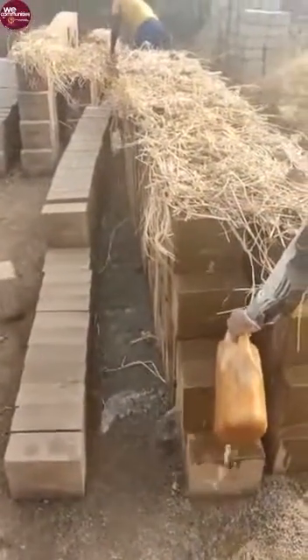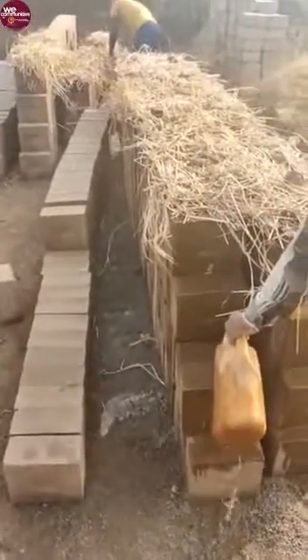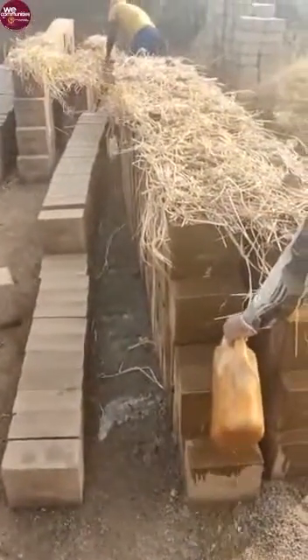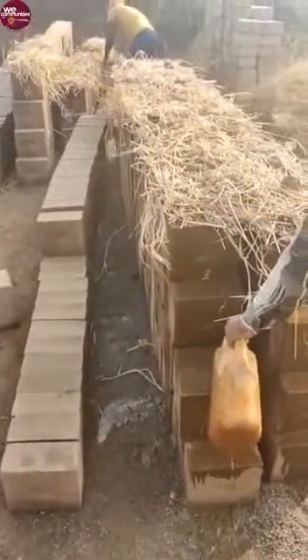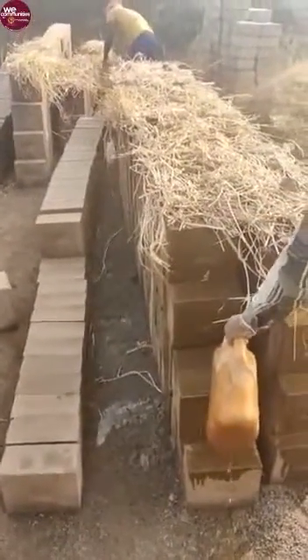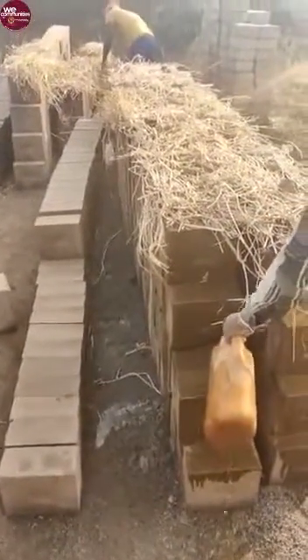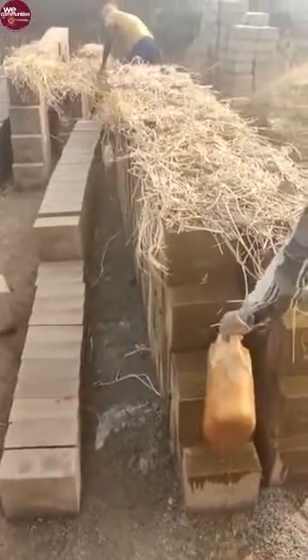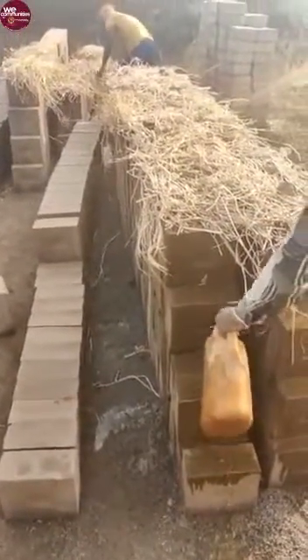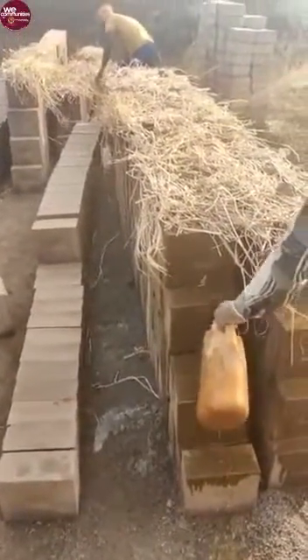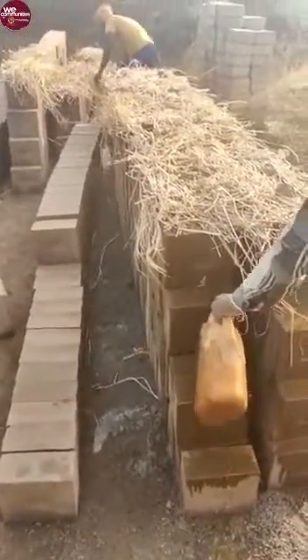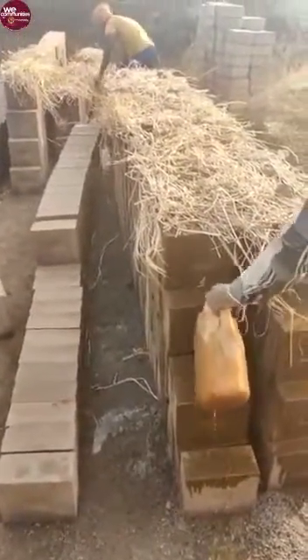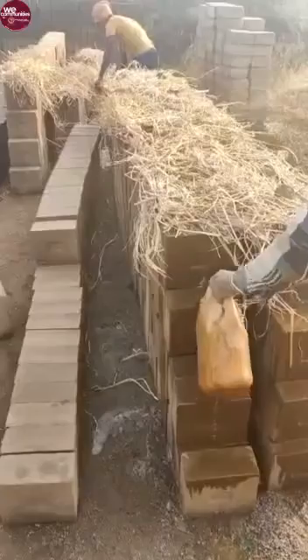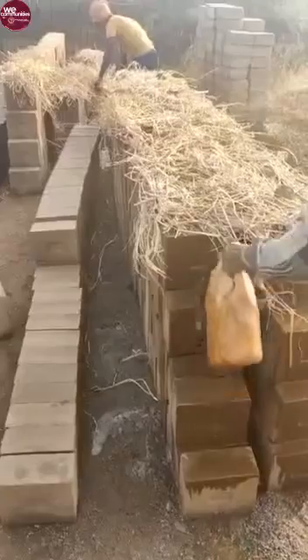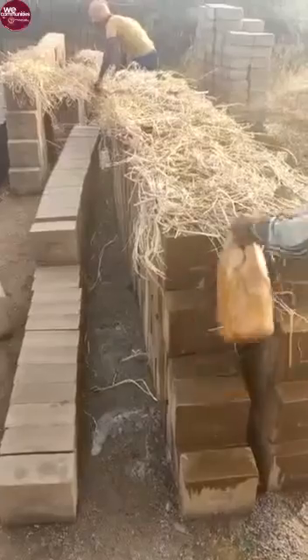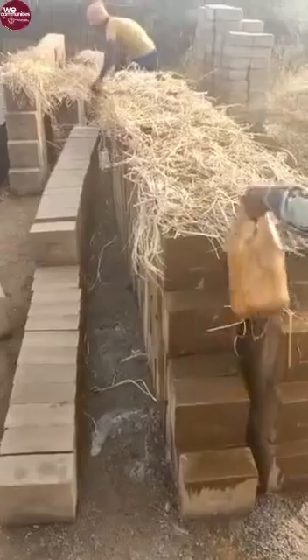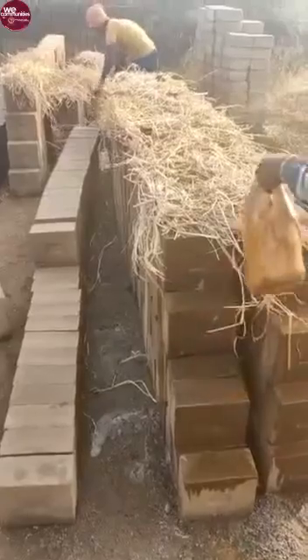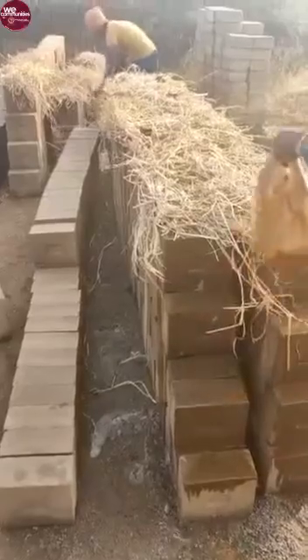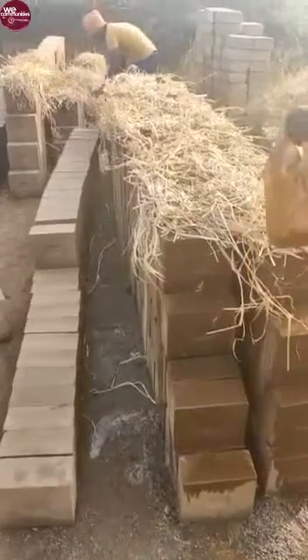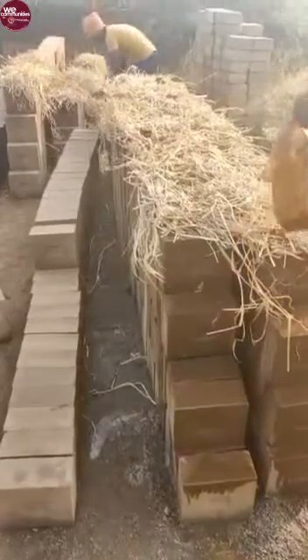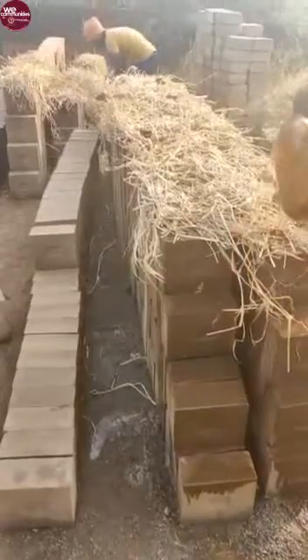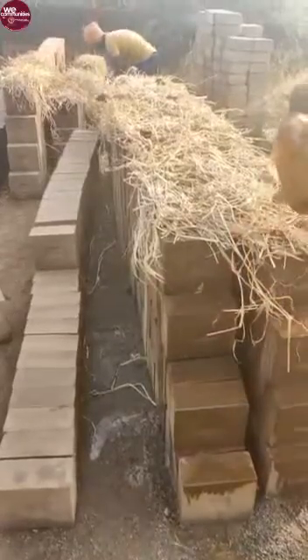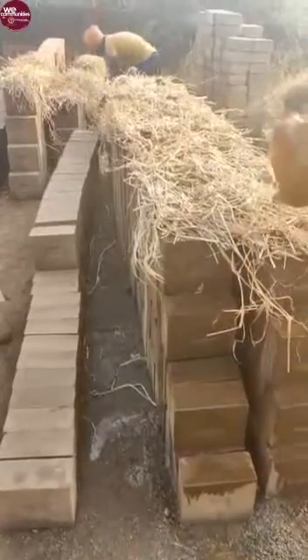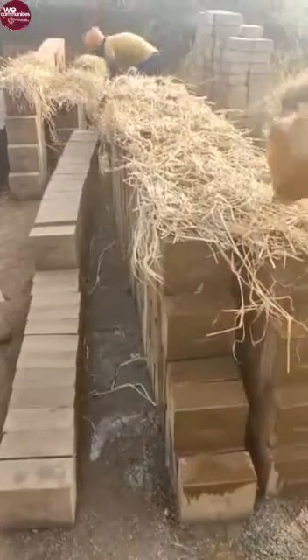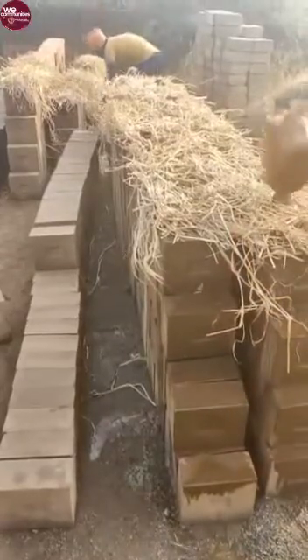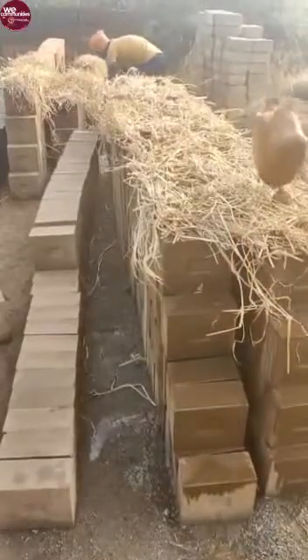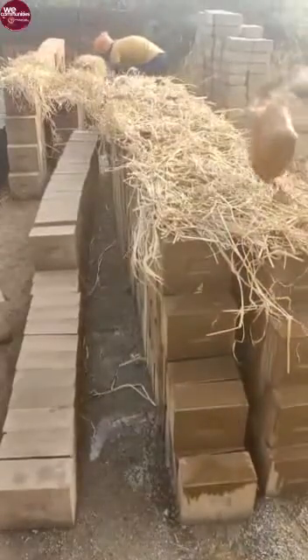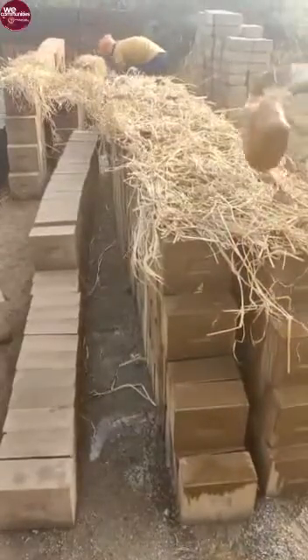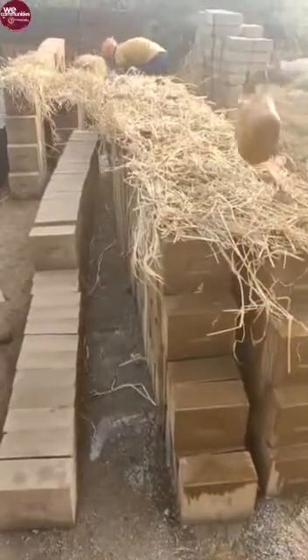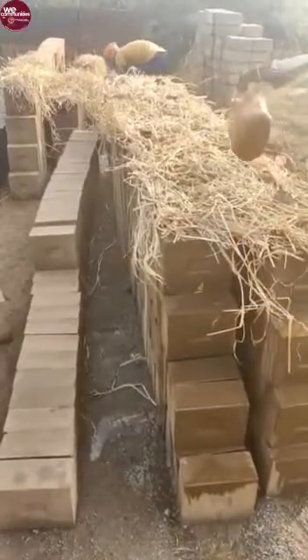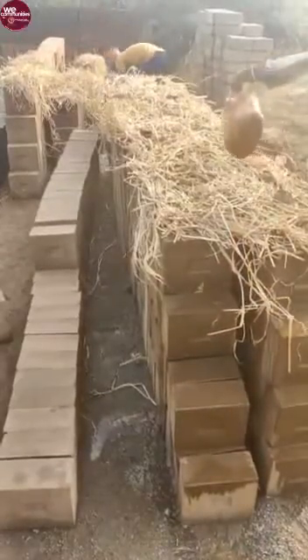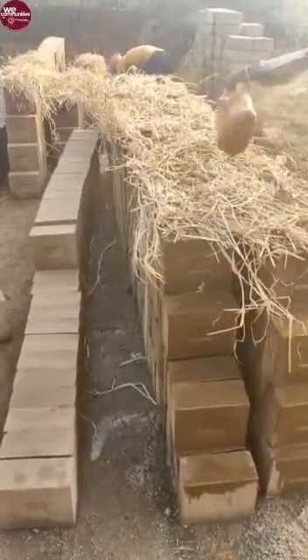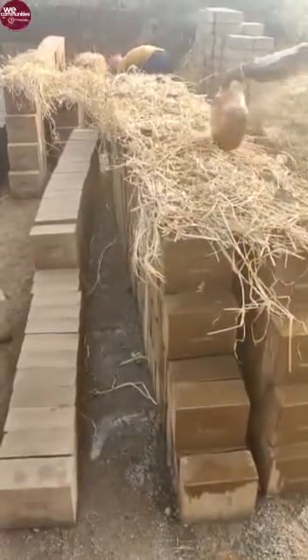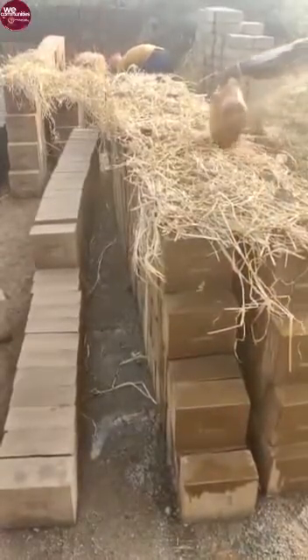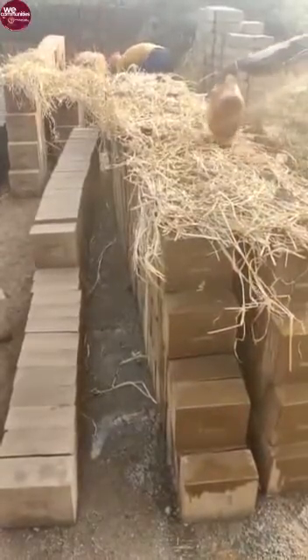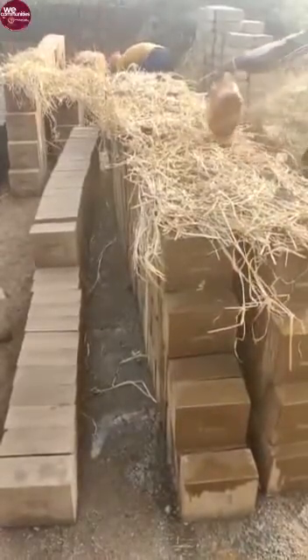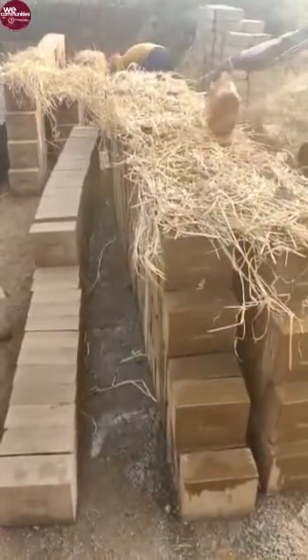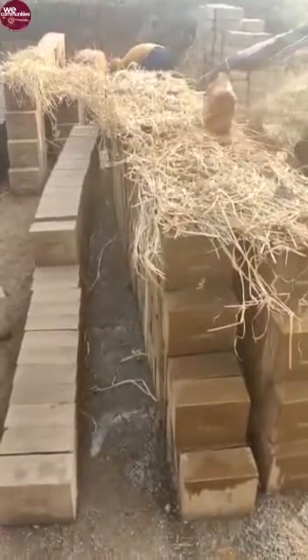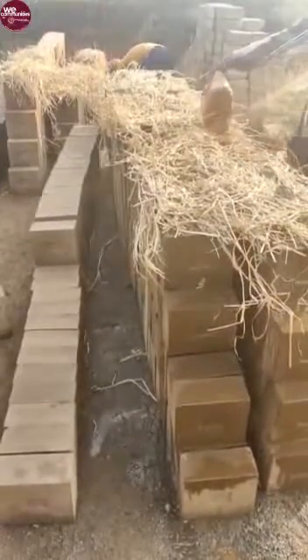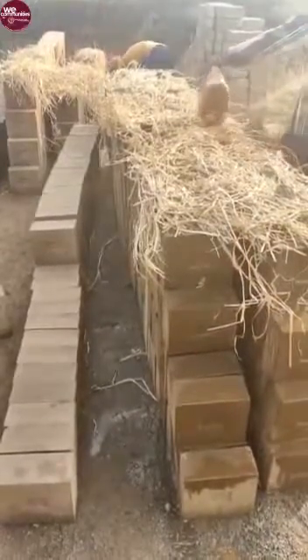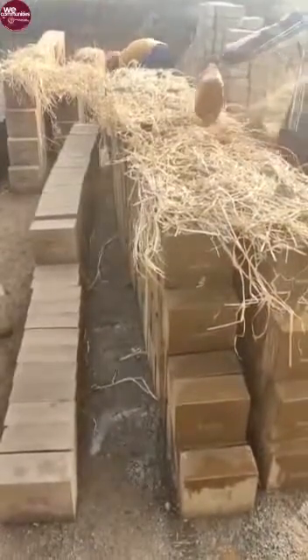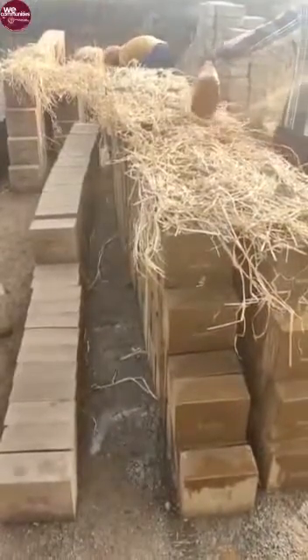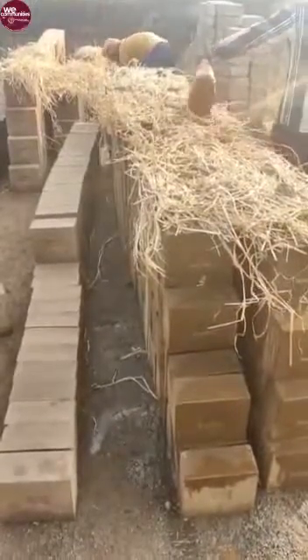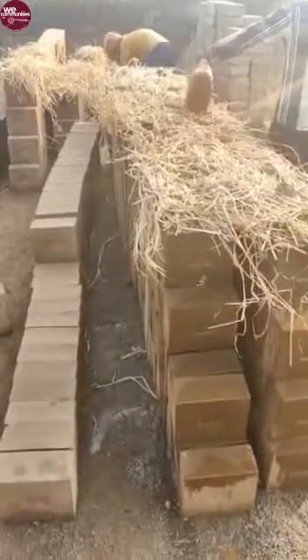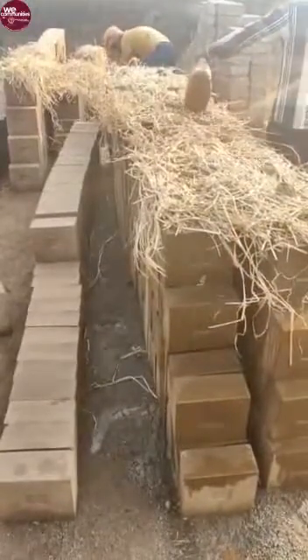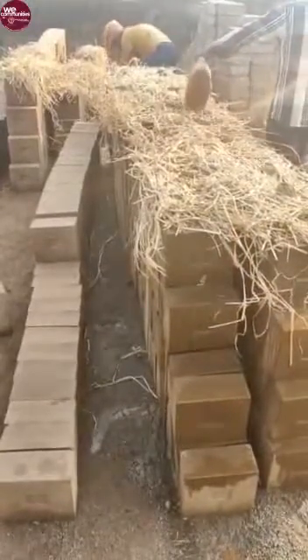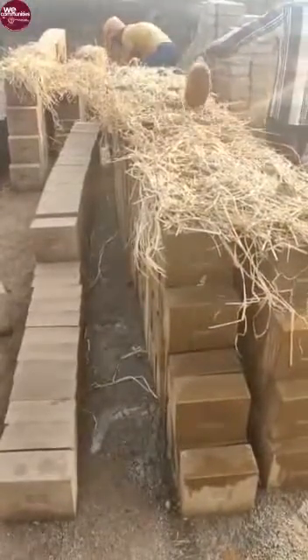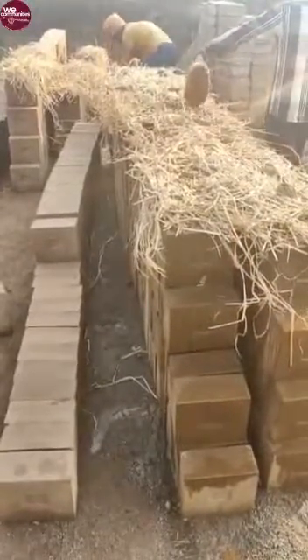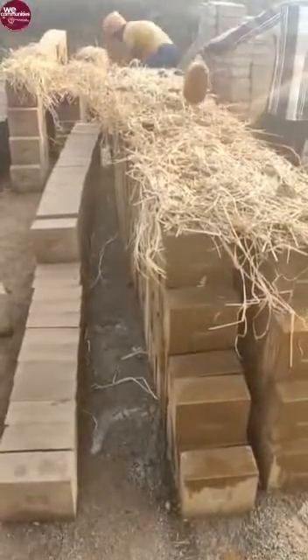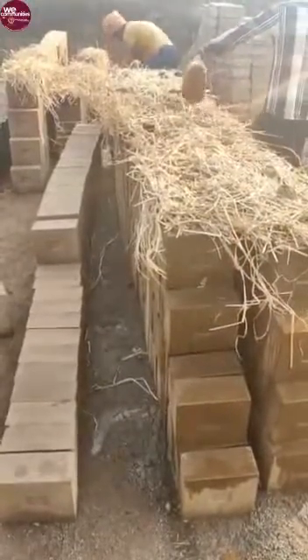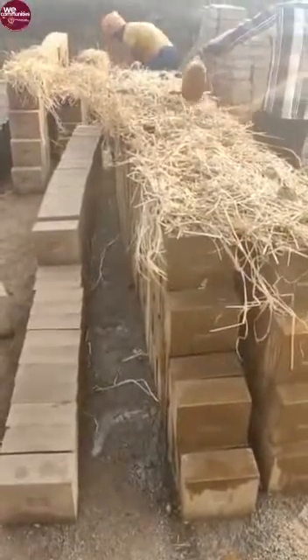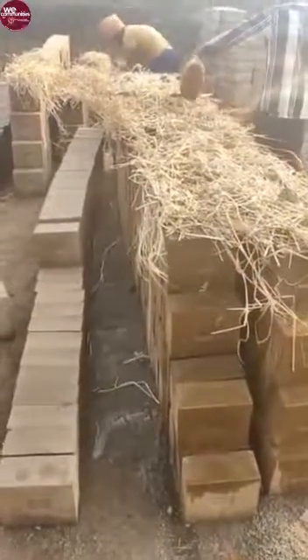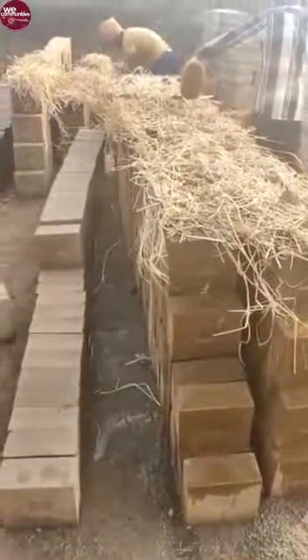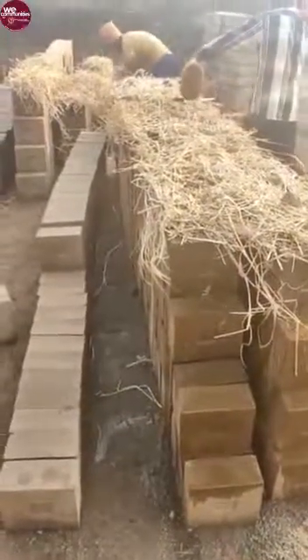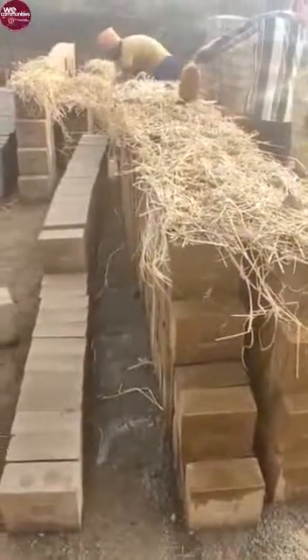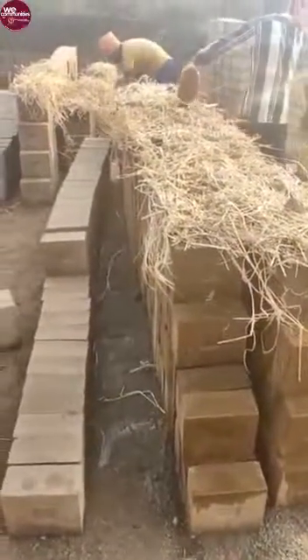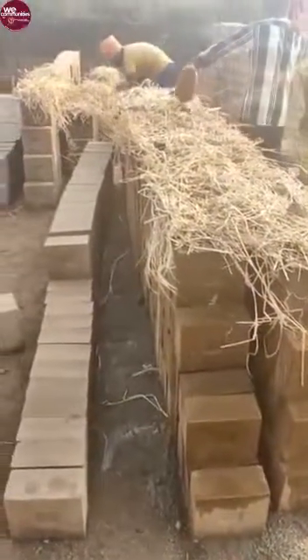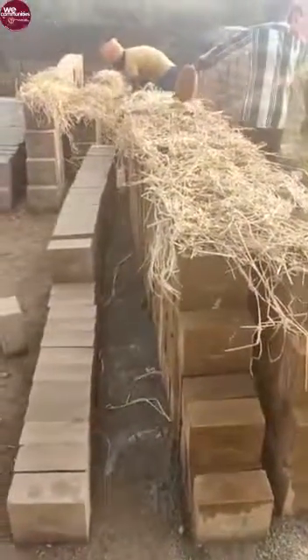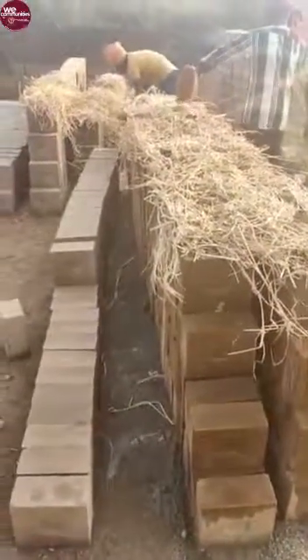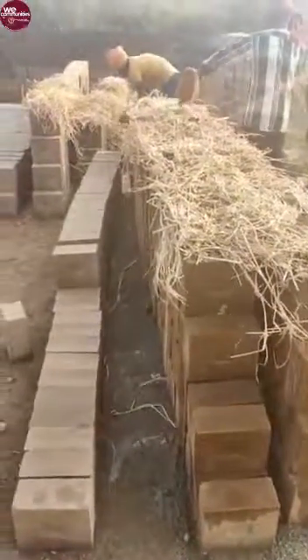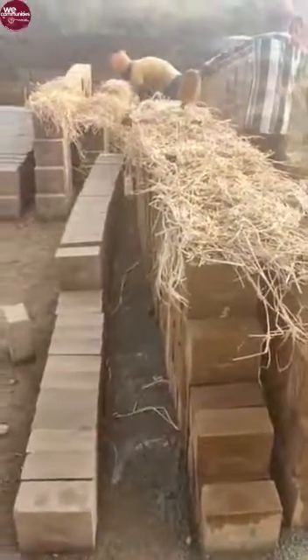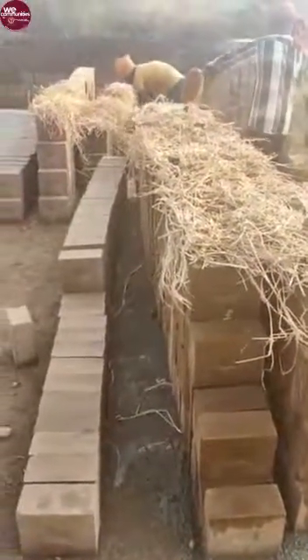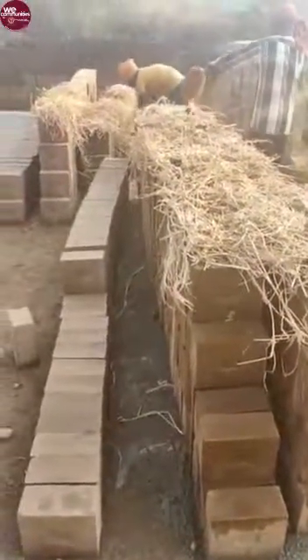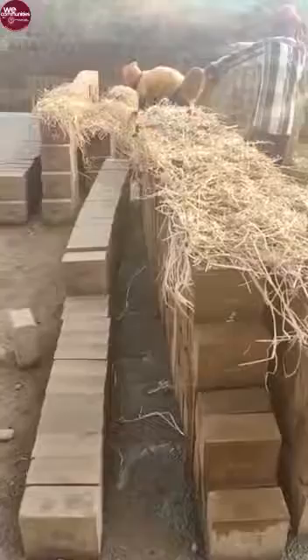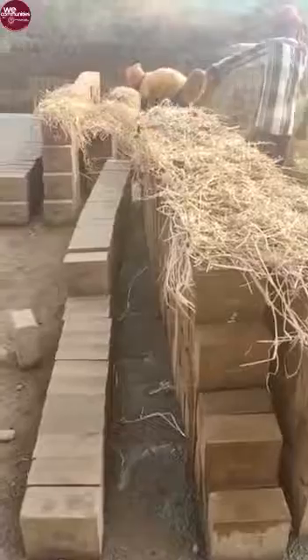Mainly, the tests are done to check the compressed blocks' compressive strength, absorption, and density of the block.